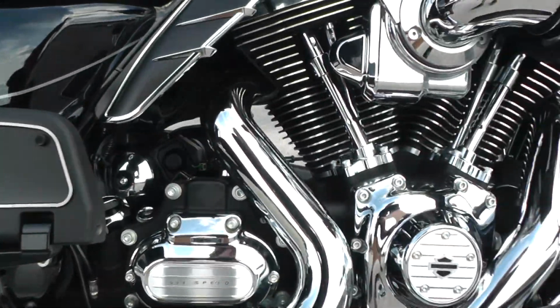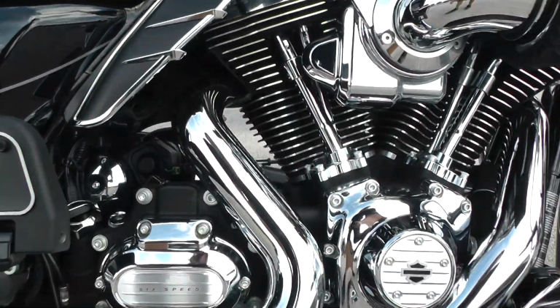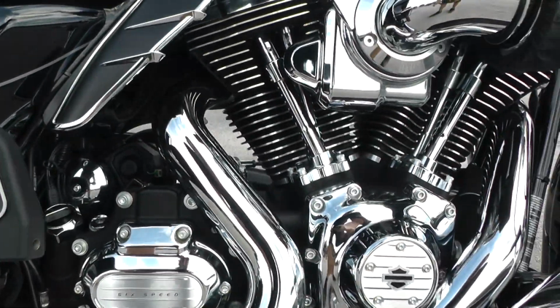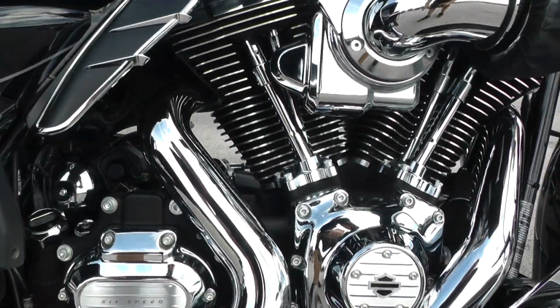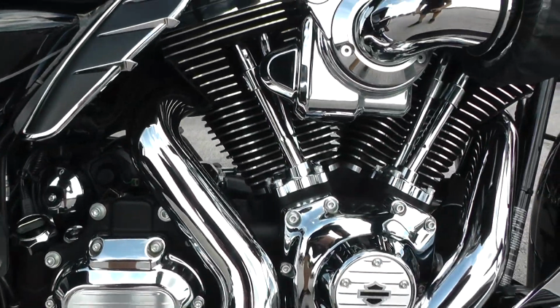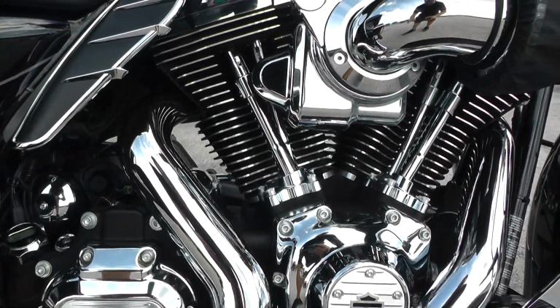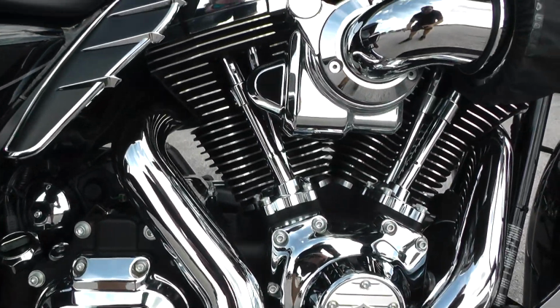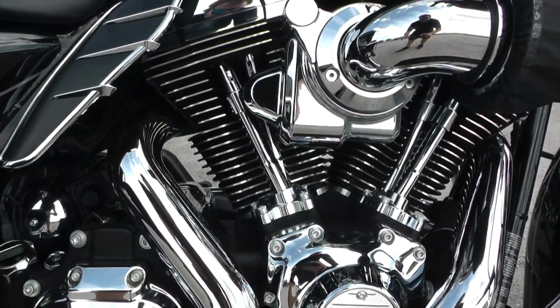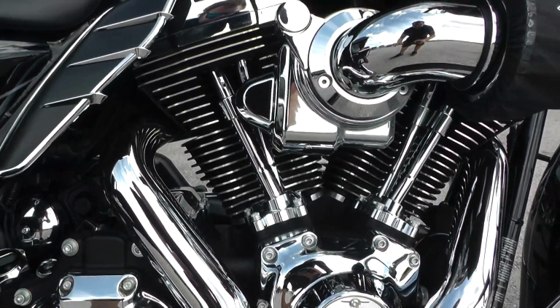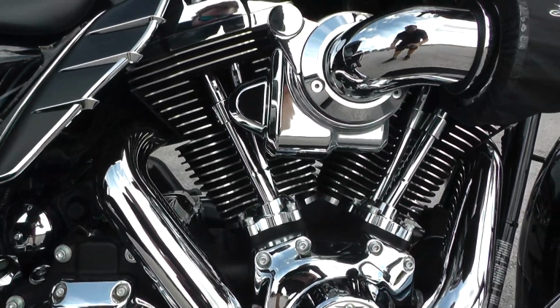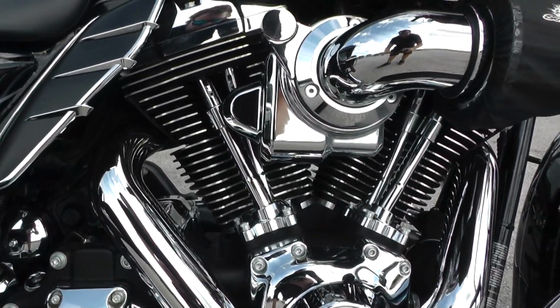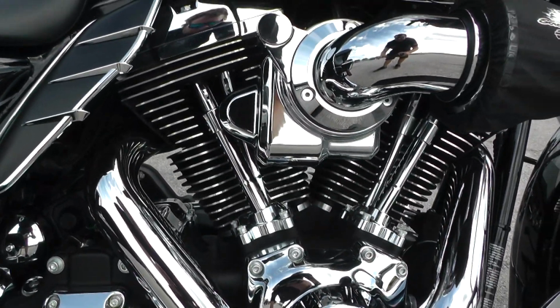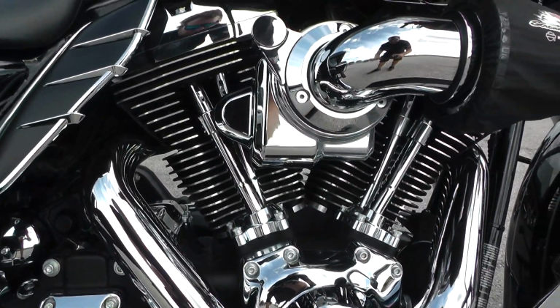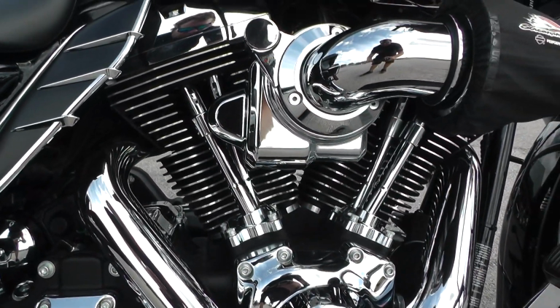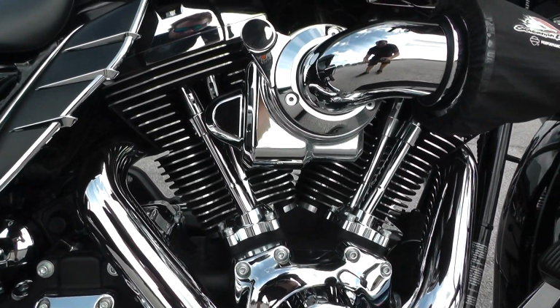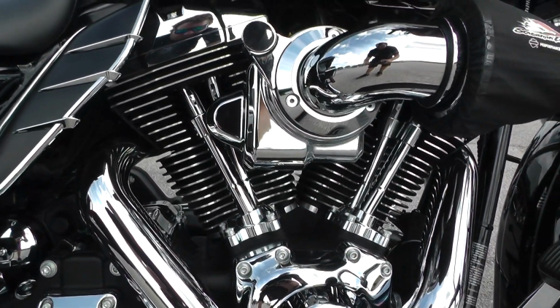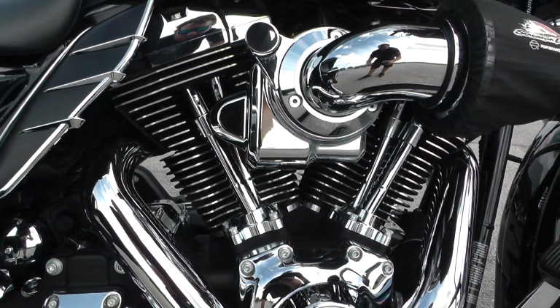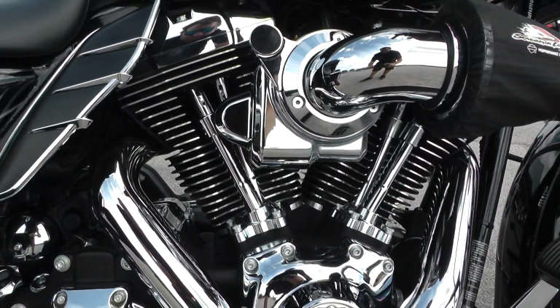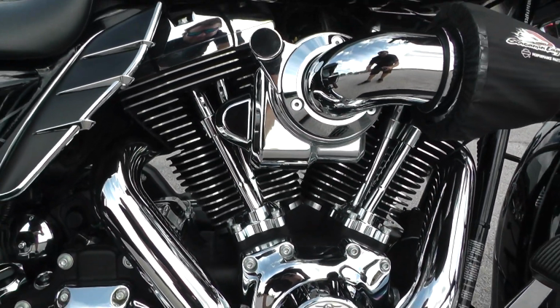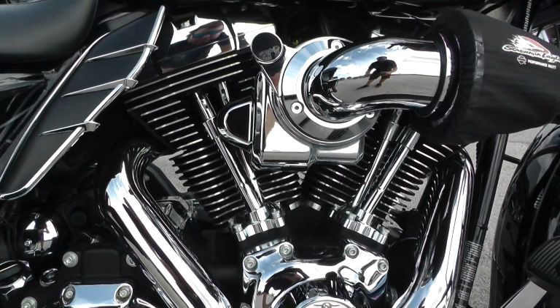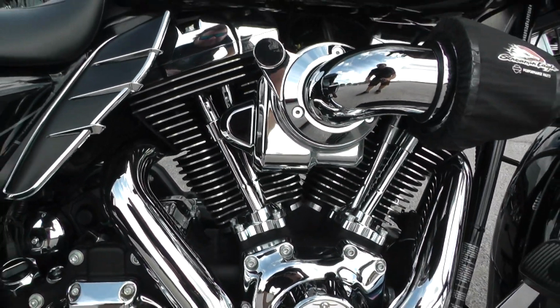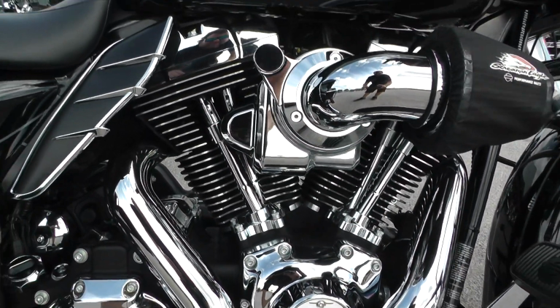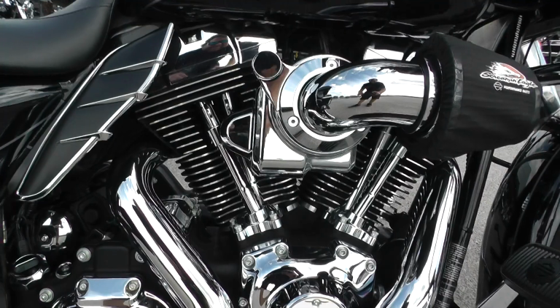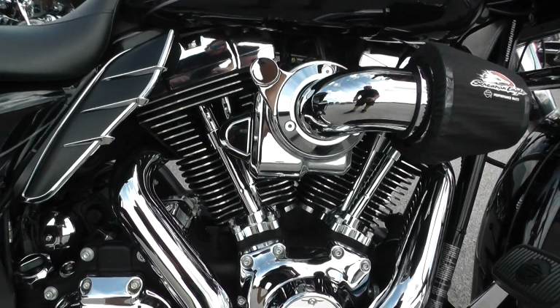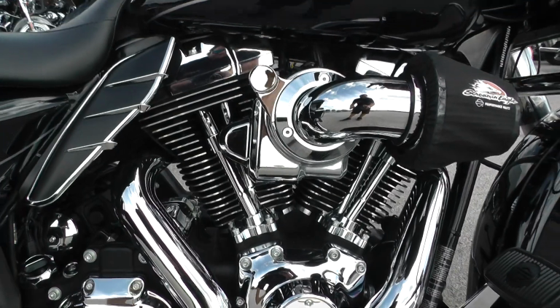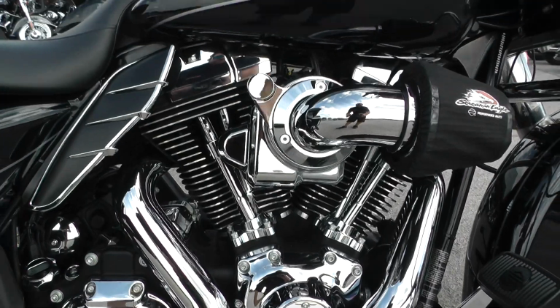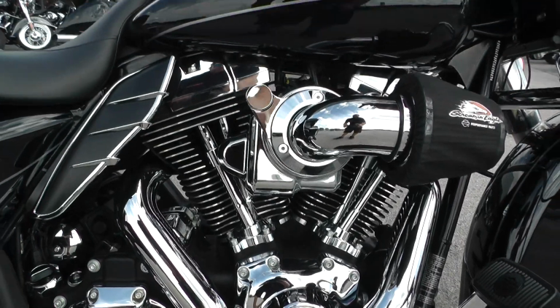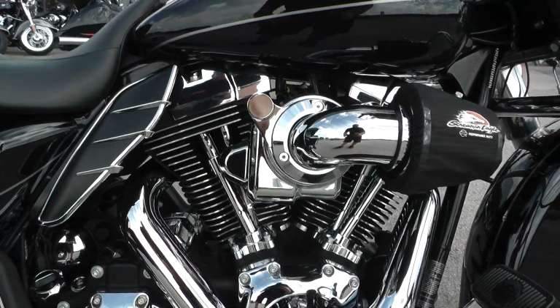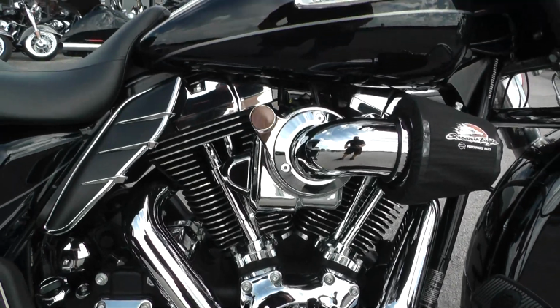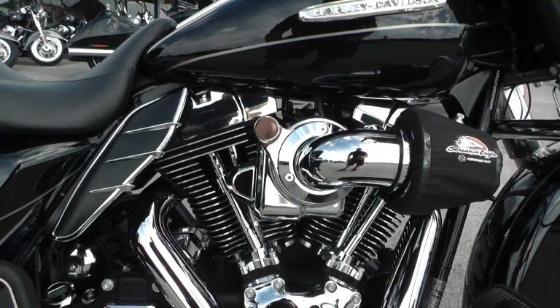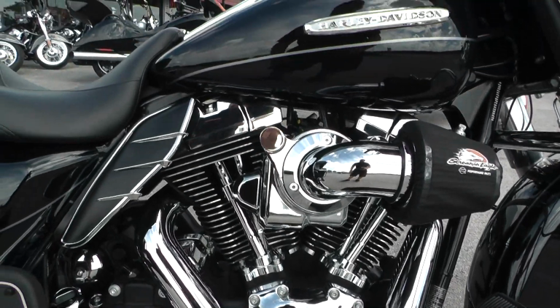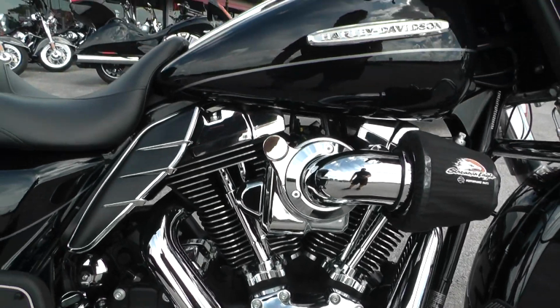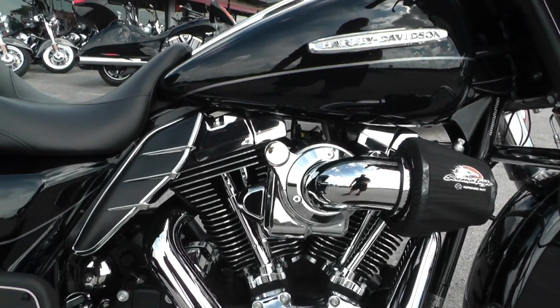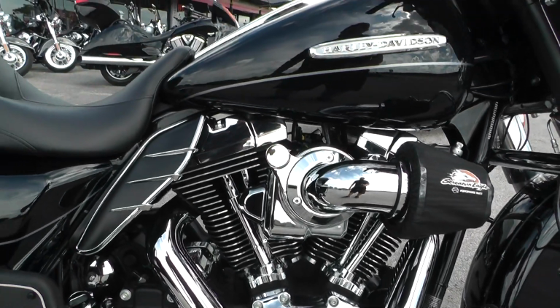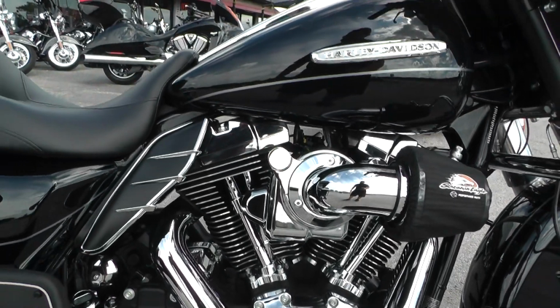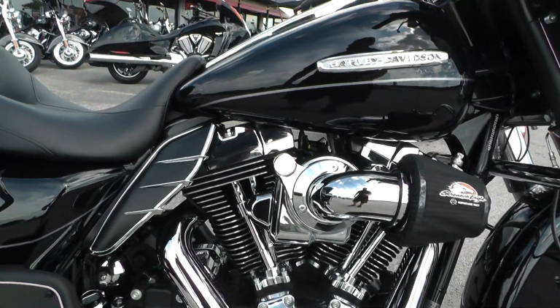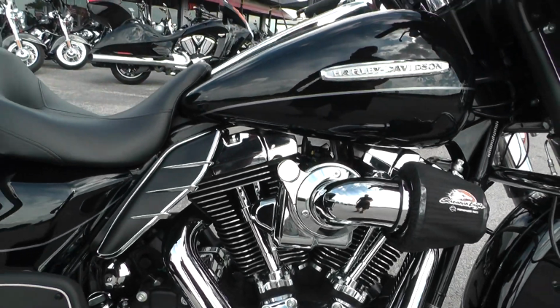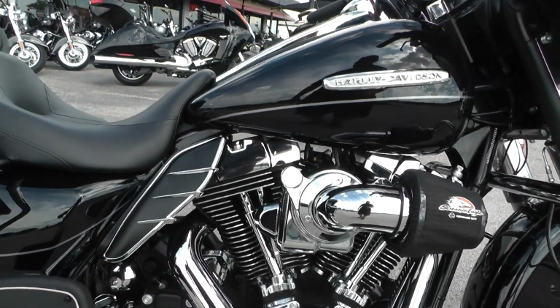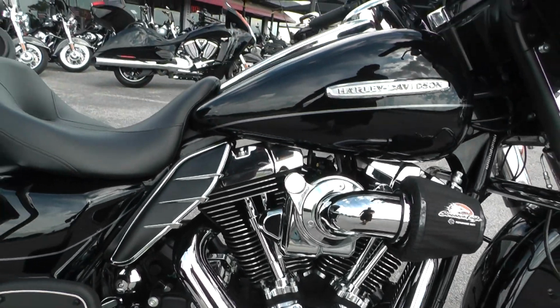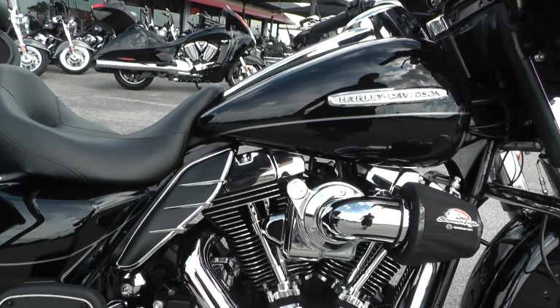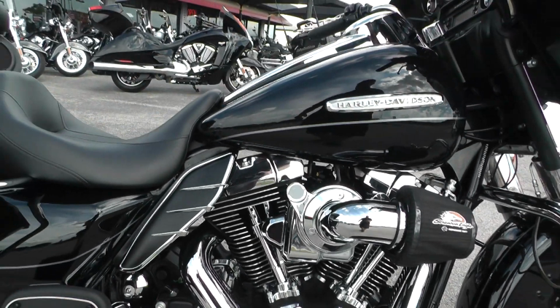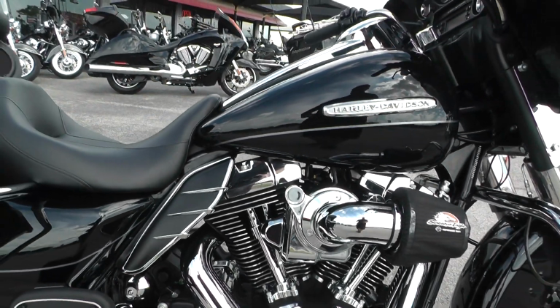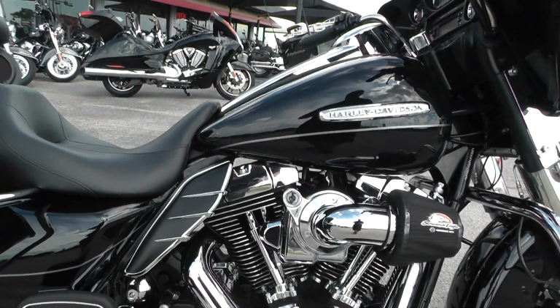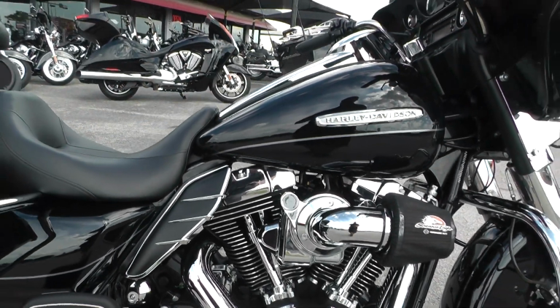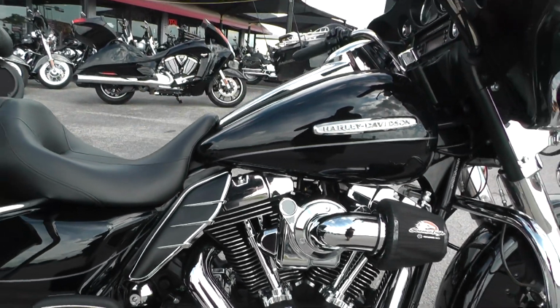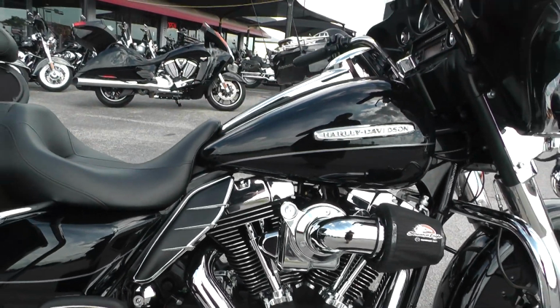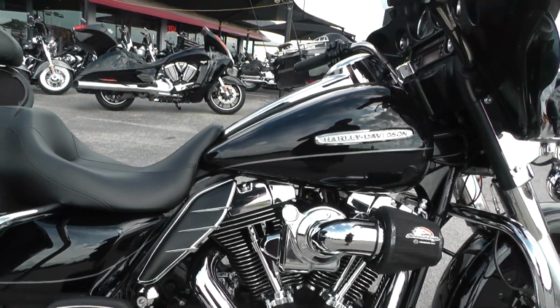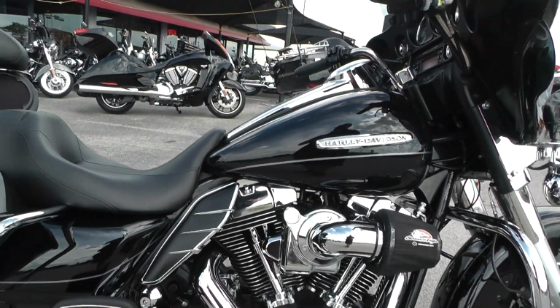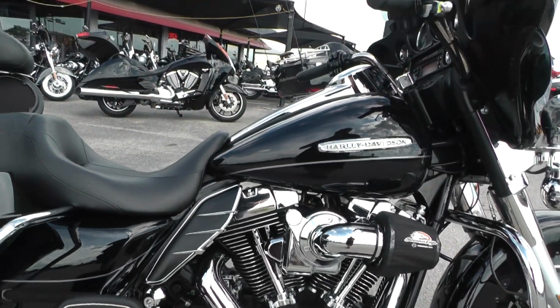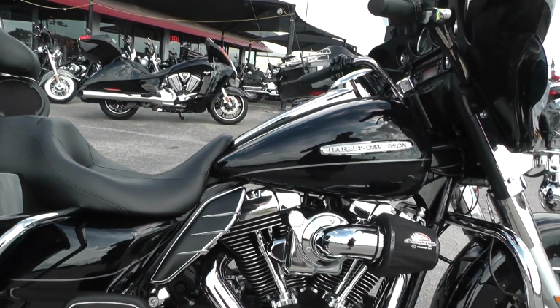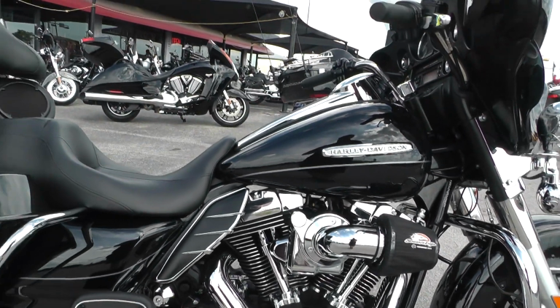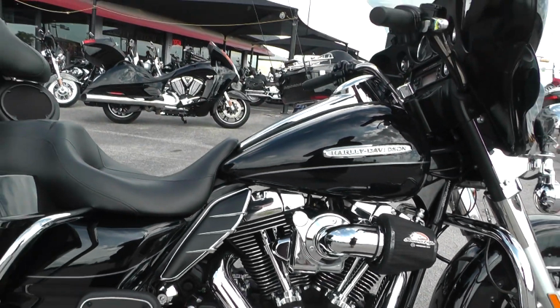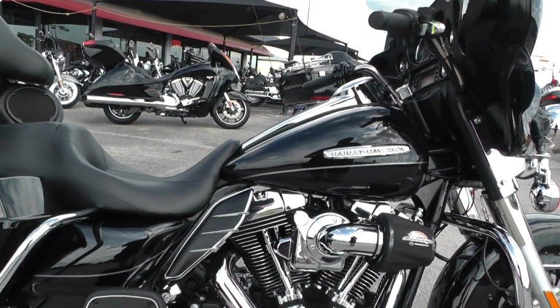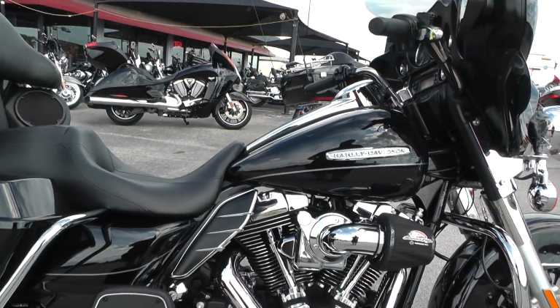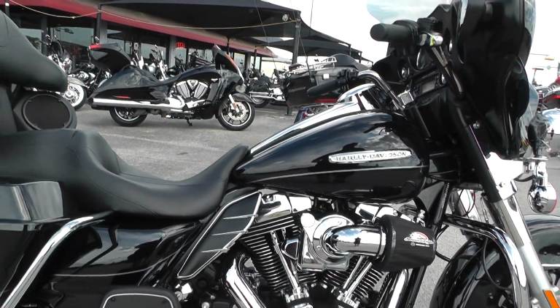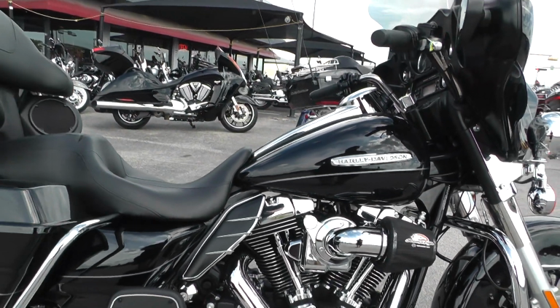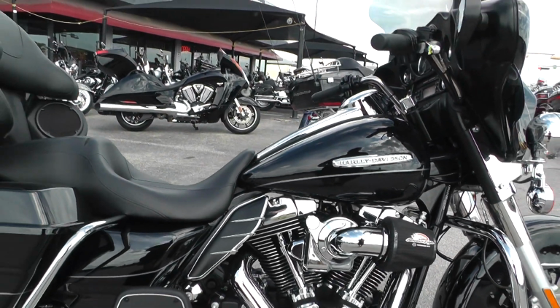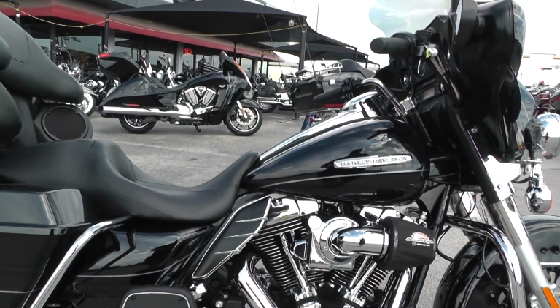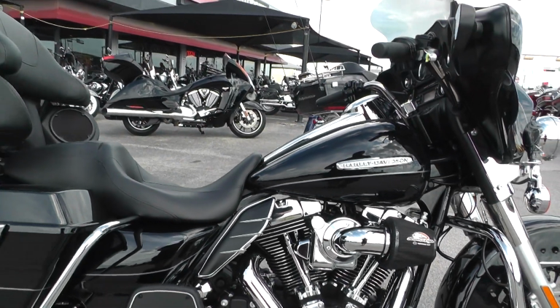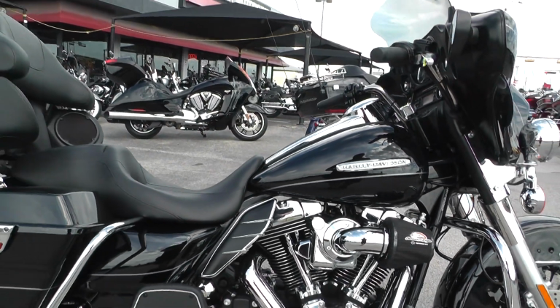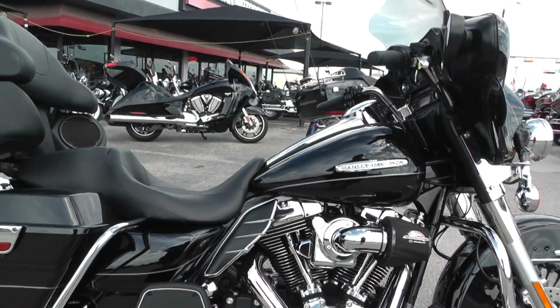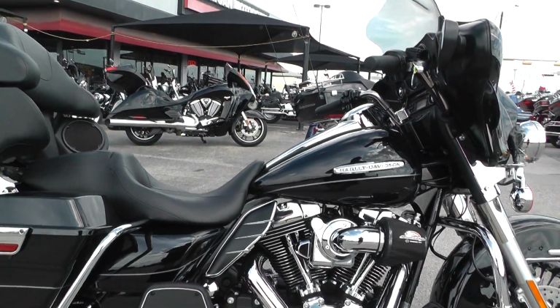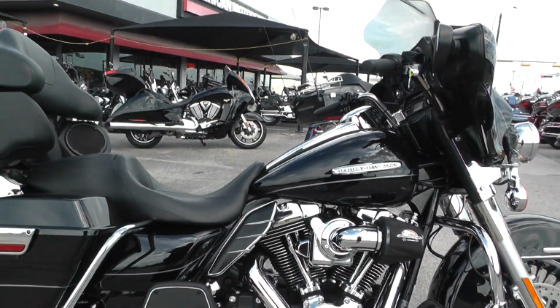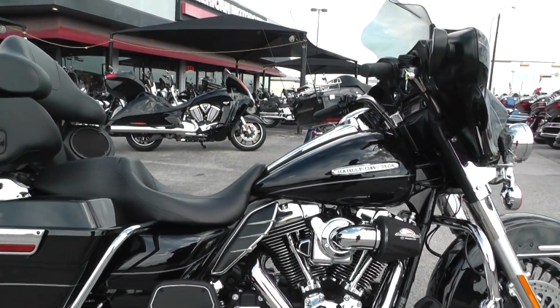Revs up nice and clean. Real healthy sounding motor. This is a real nice bike.